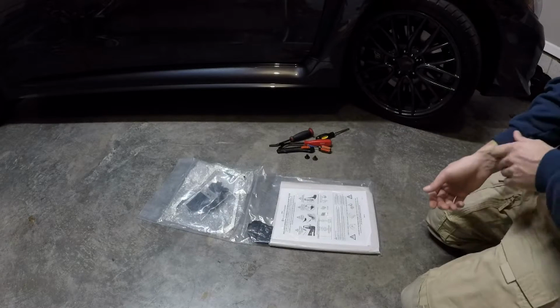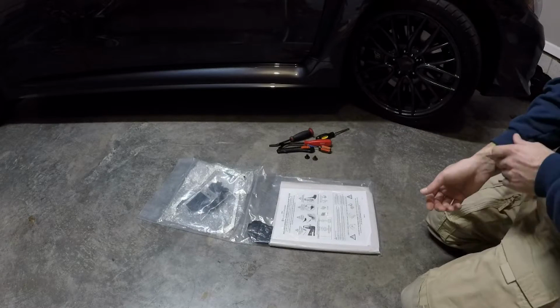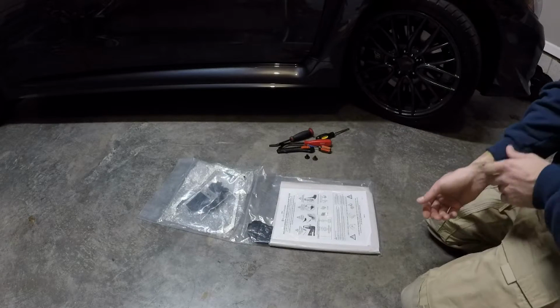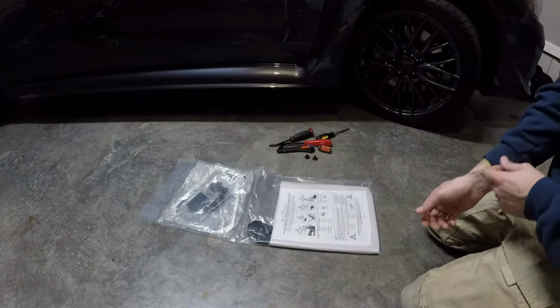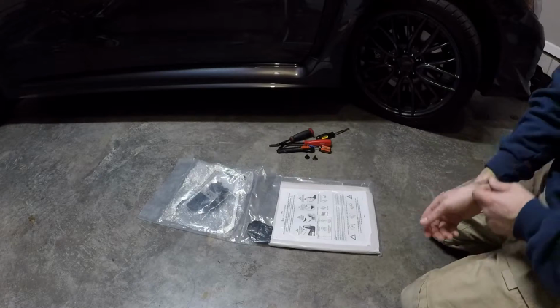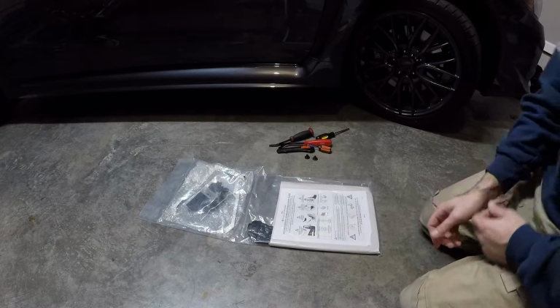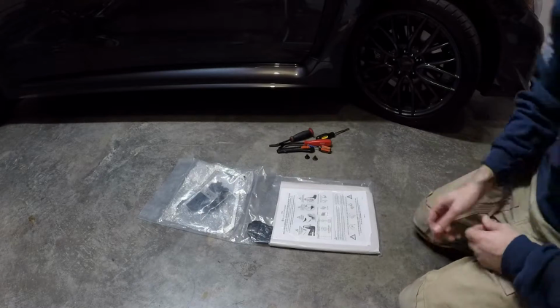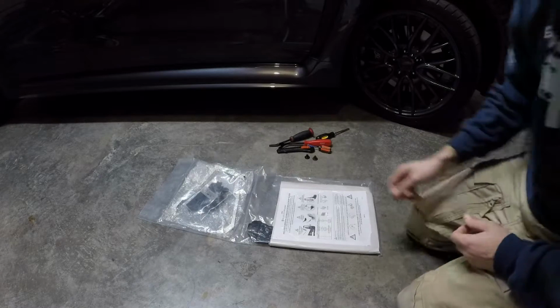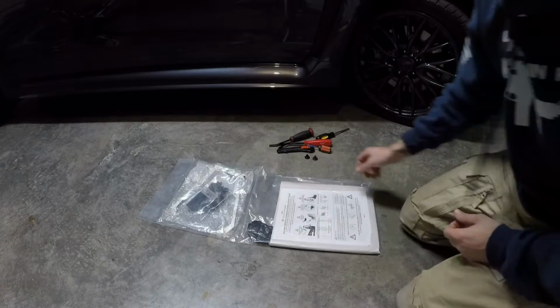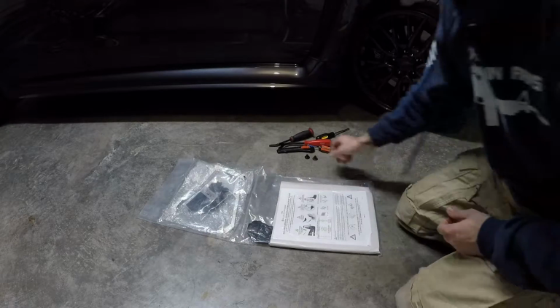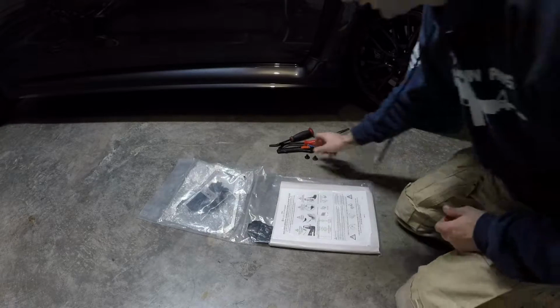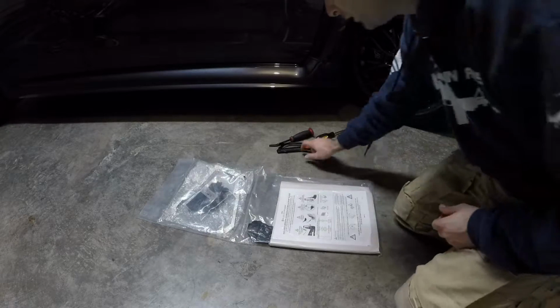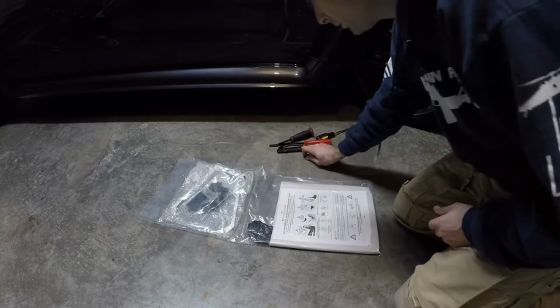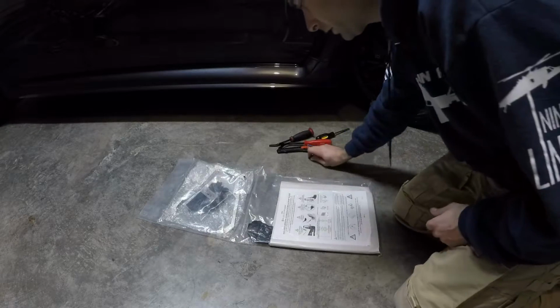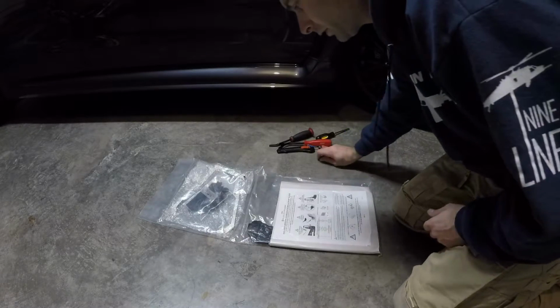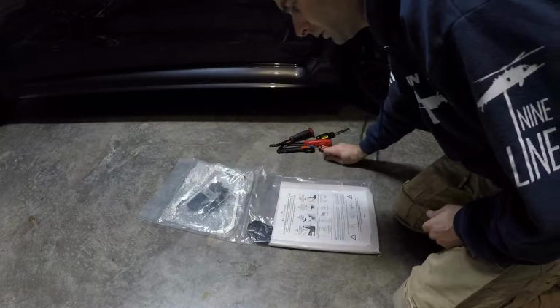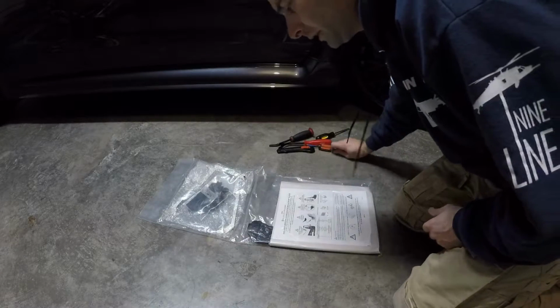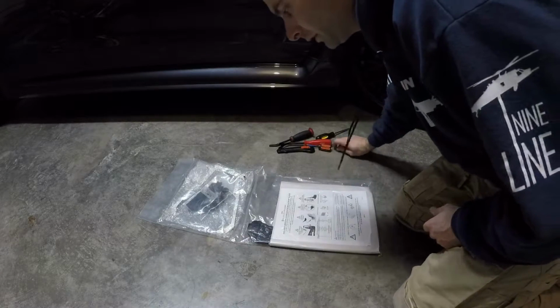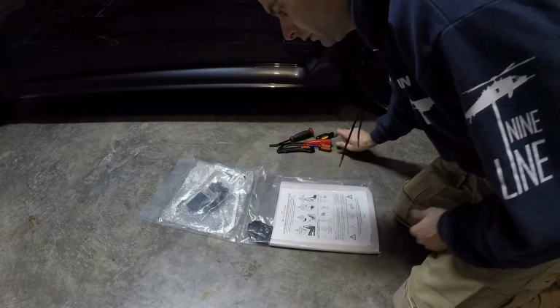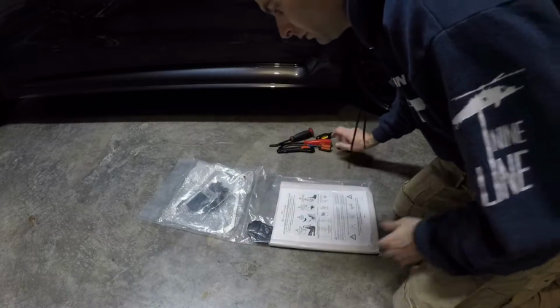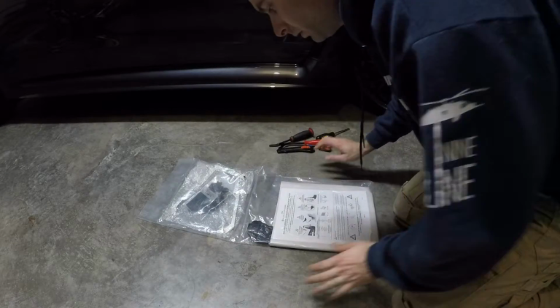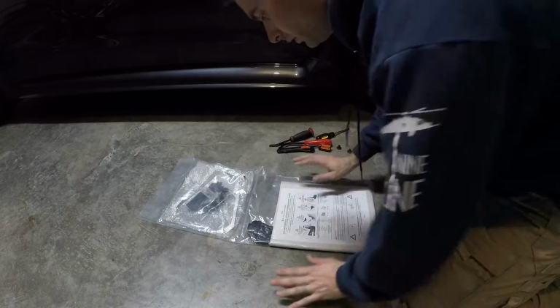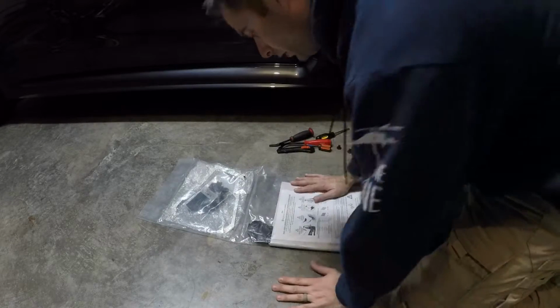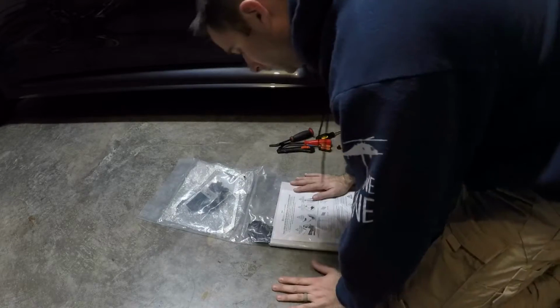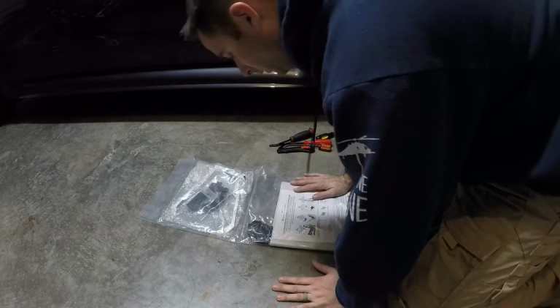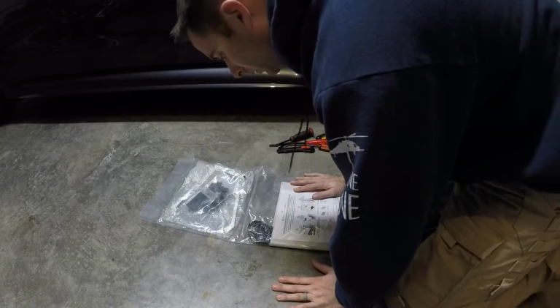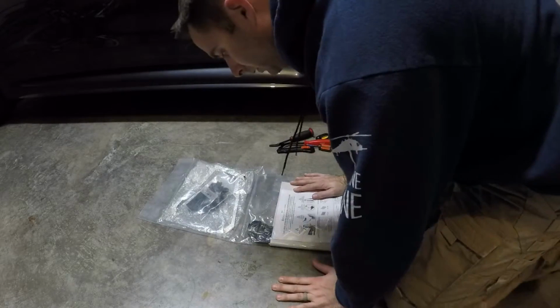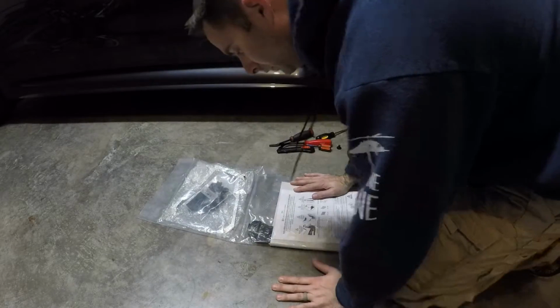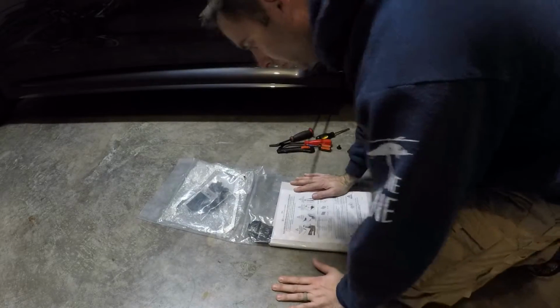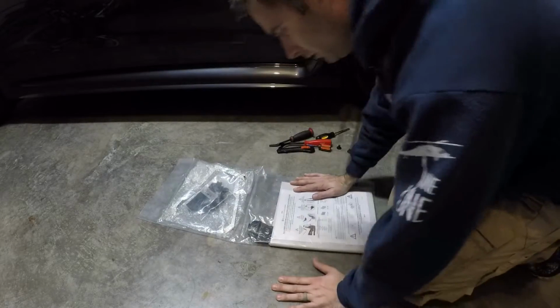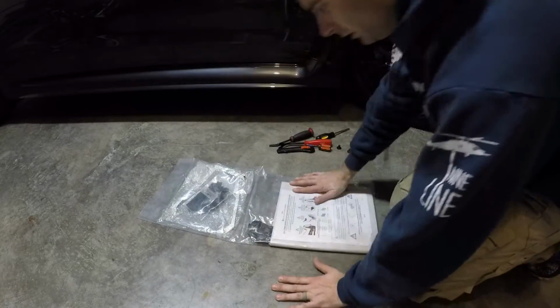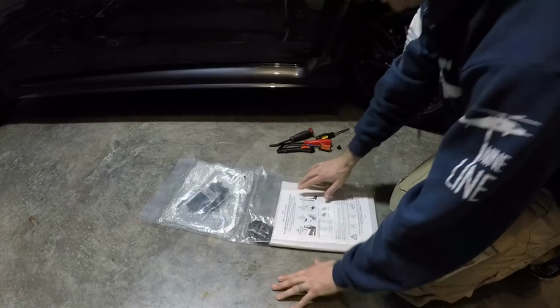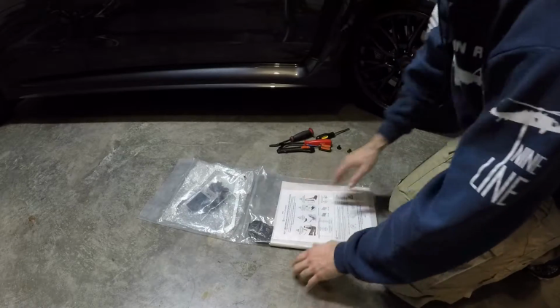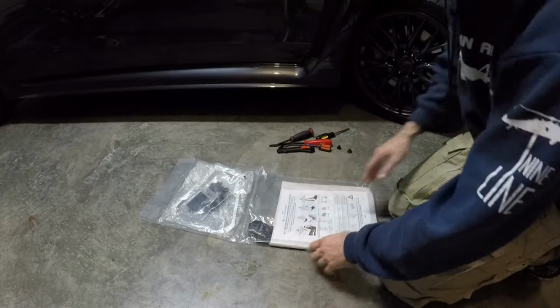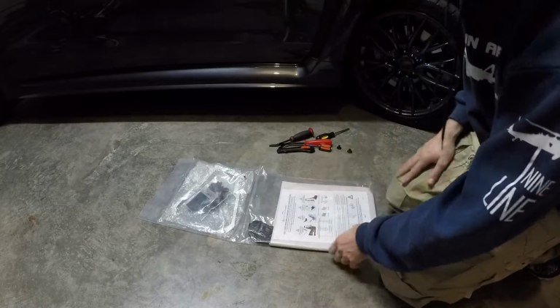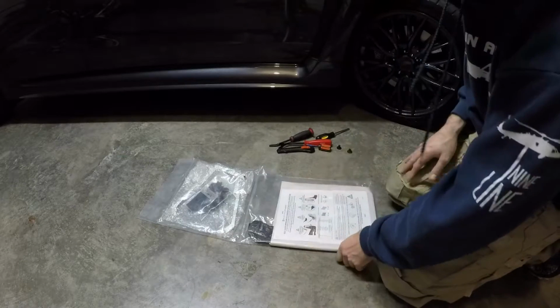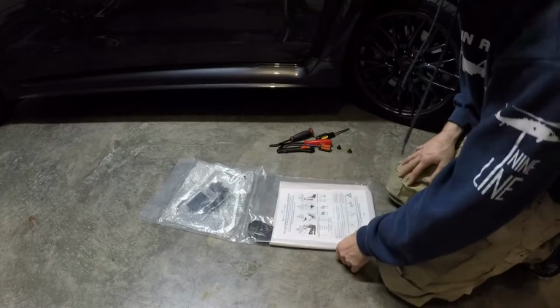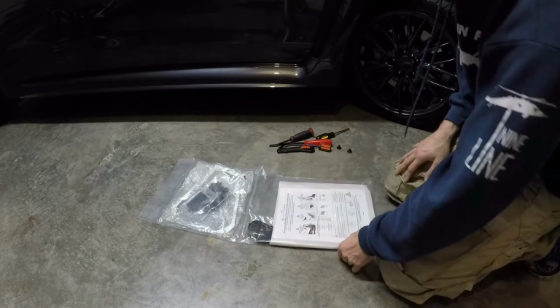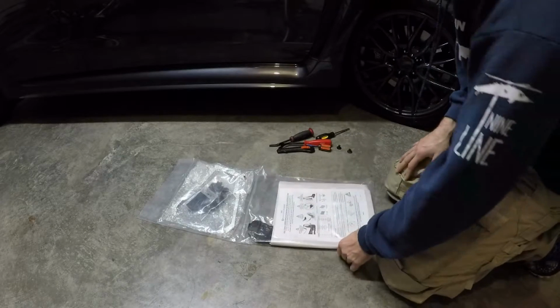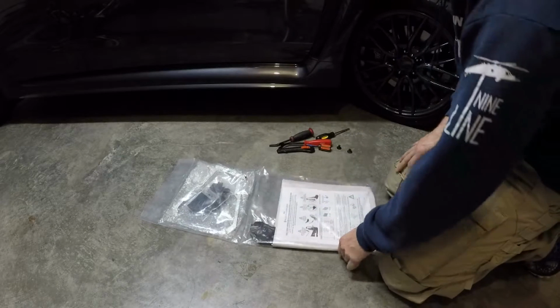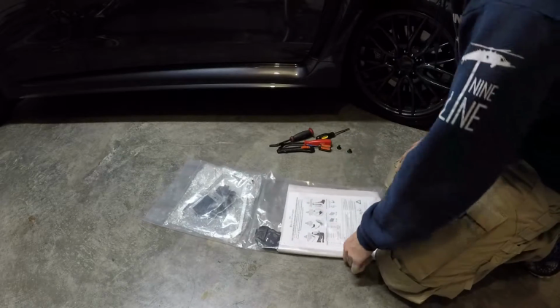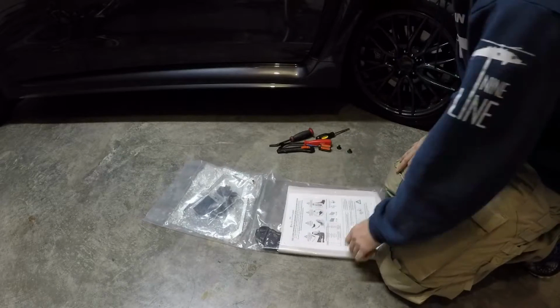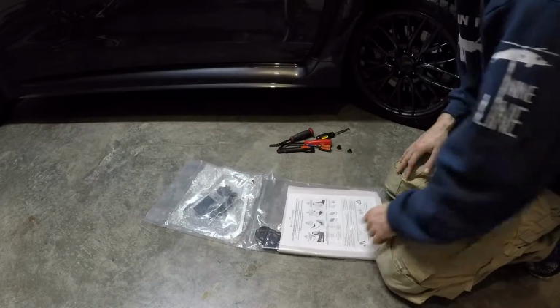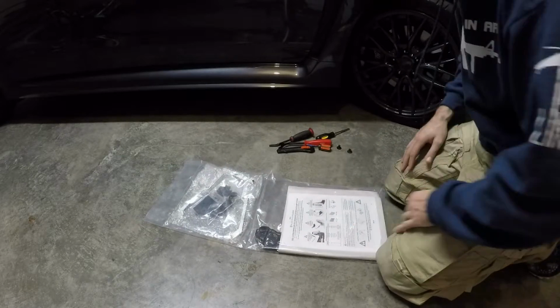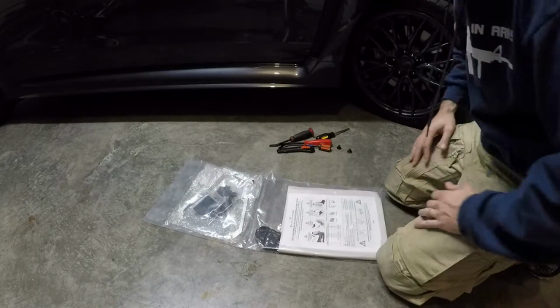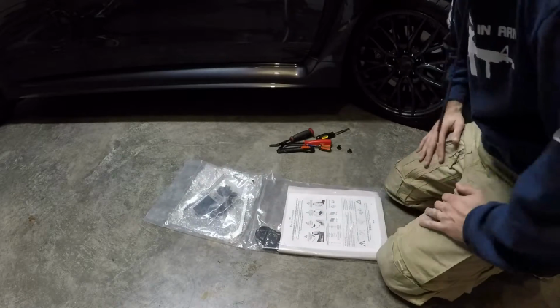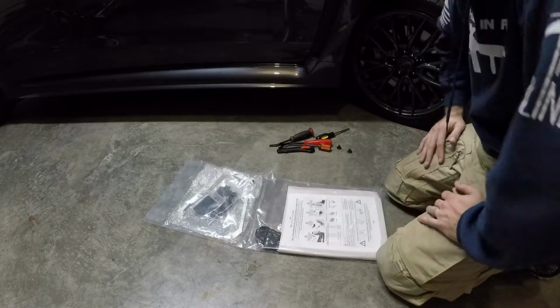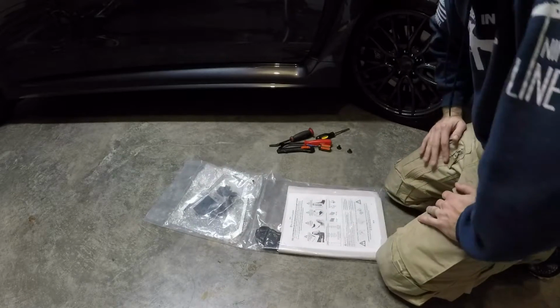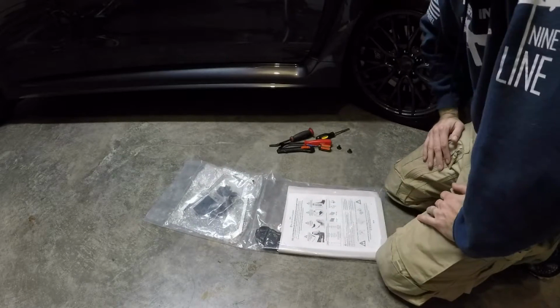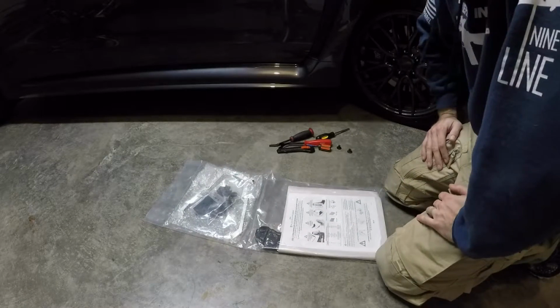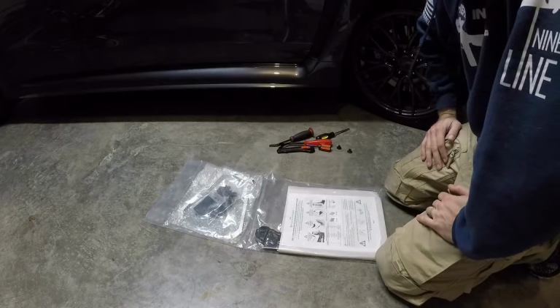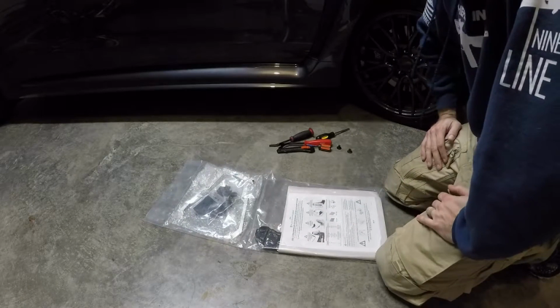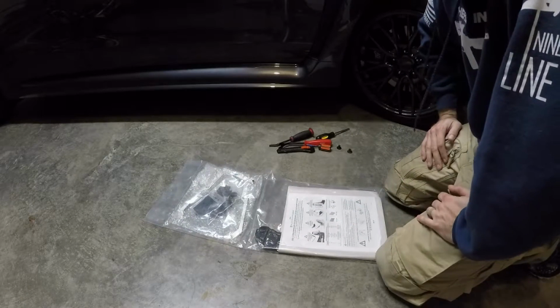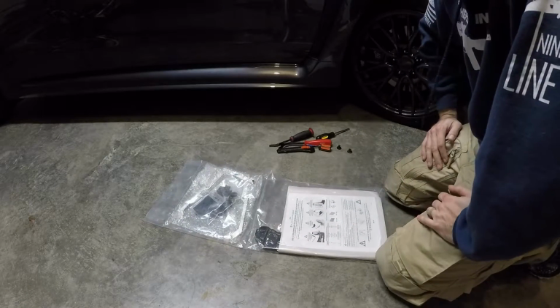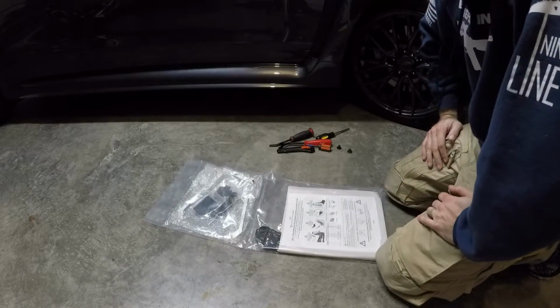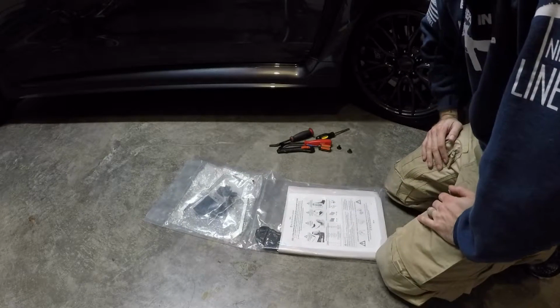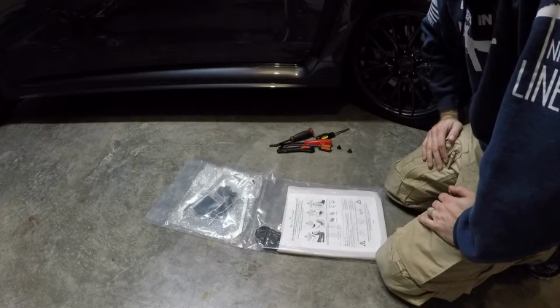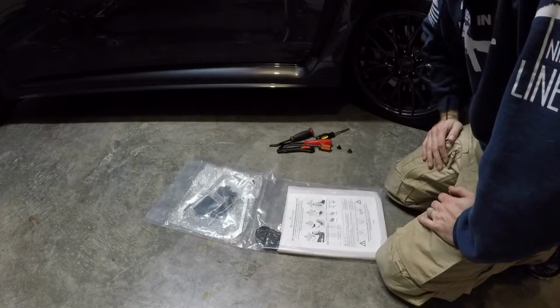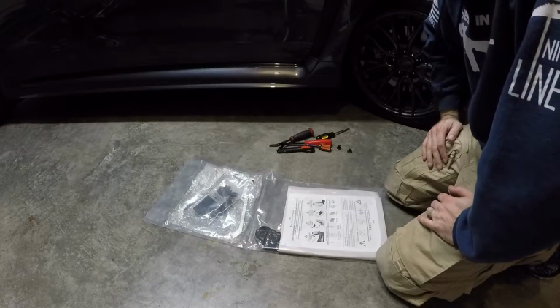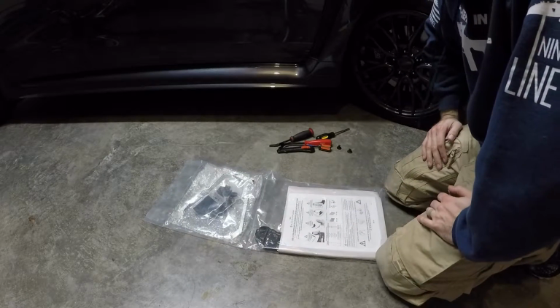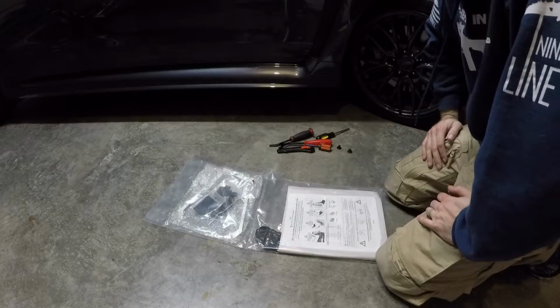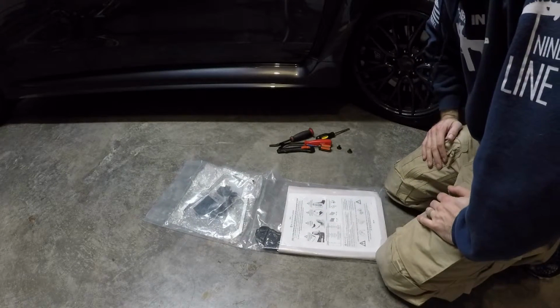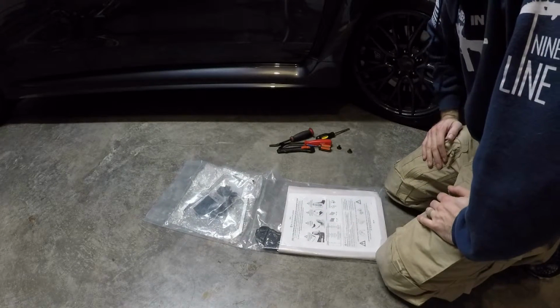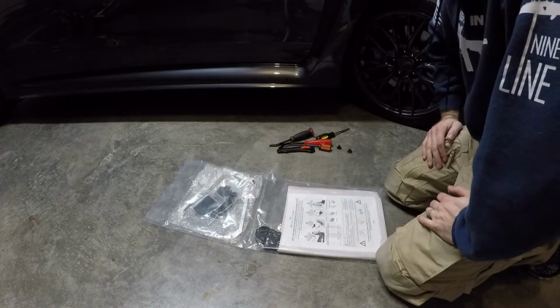Alright guys, we're going to go ahead and get started on these. It's like 11 o'clock at night, but whatever.